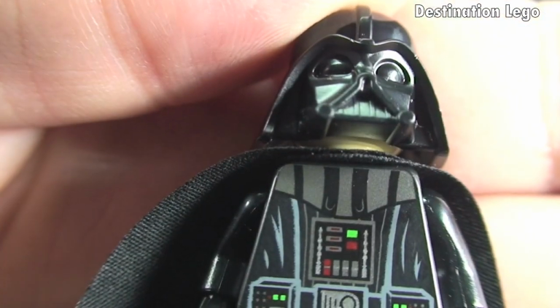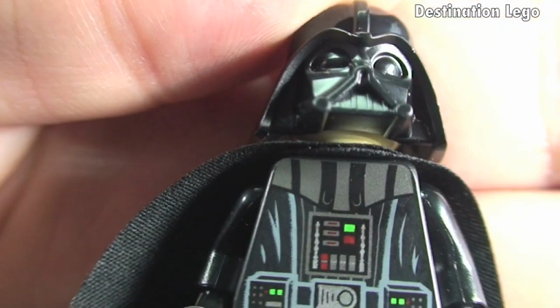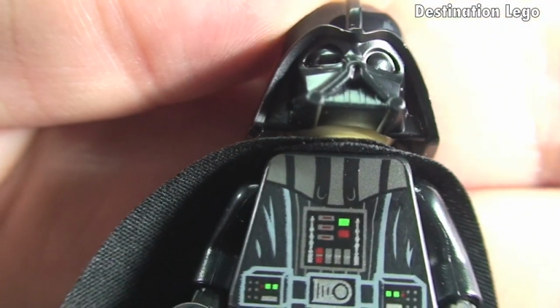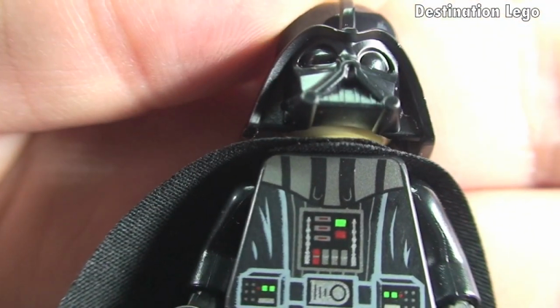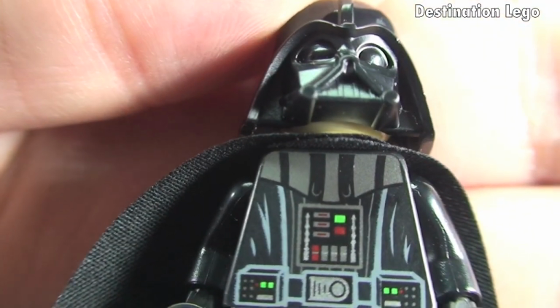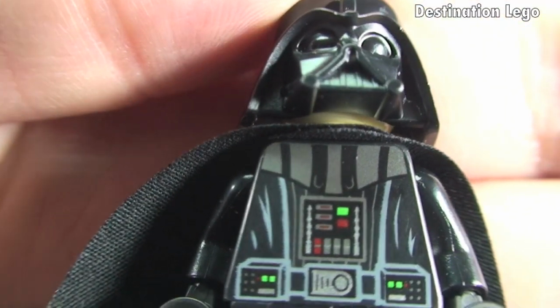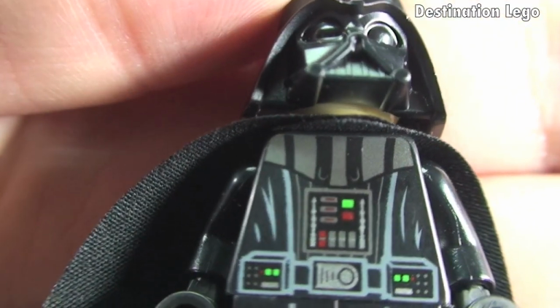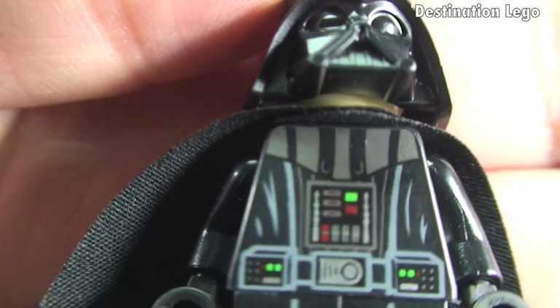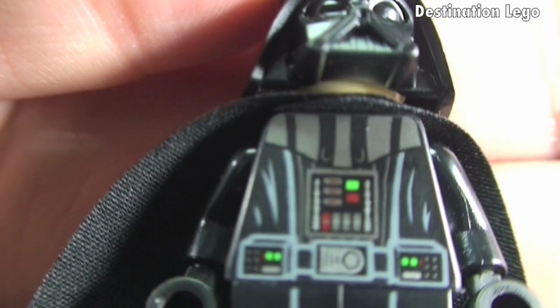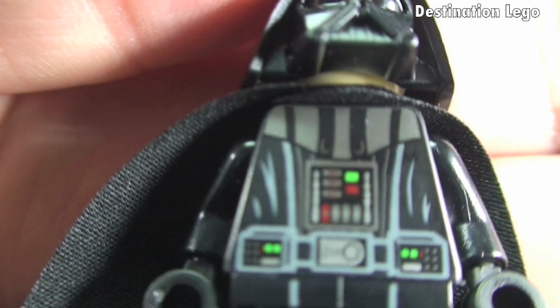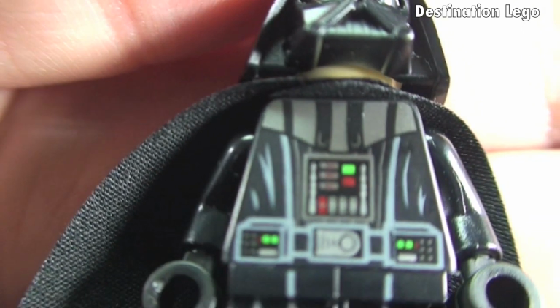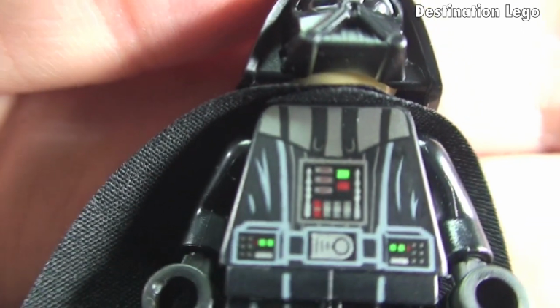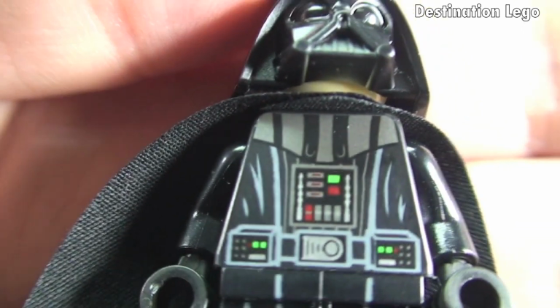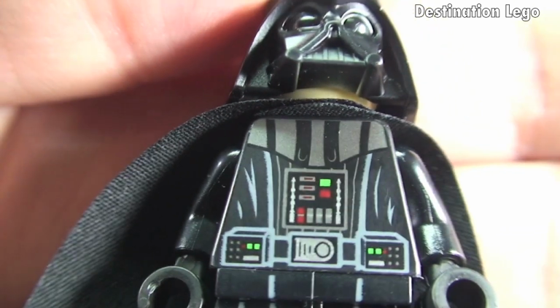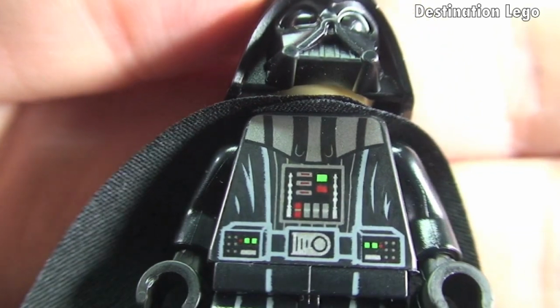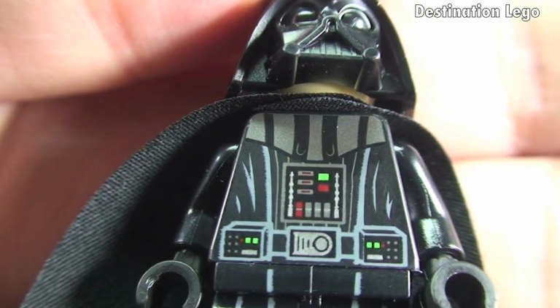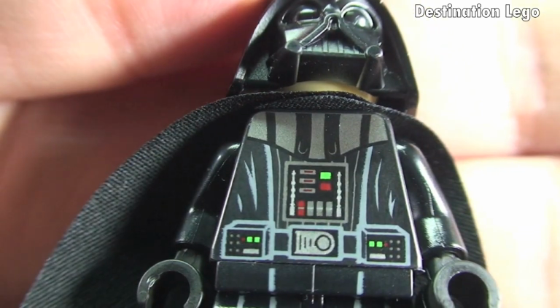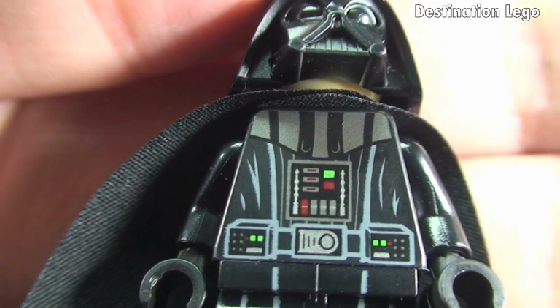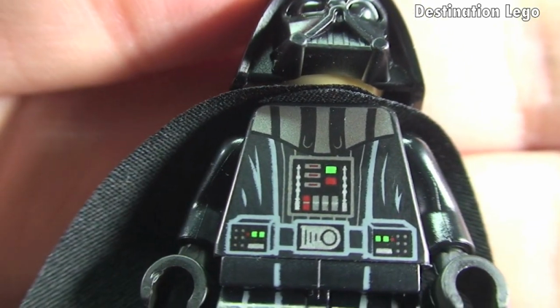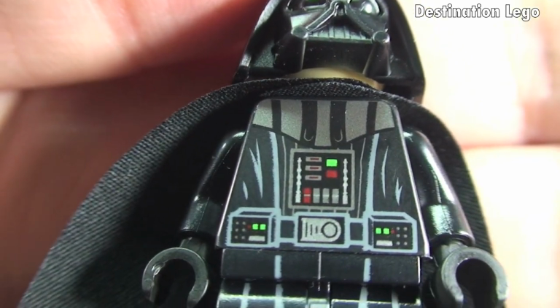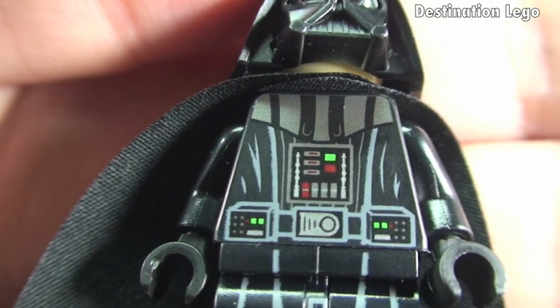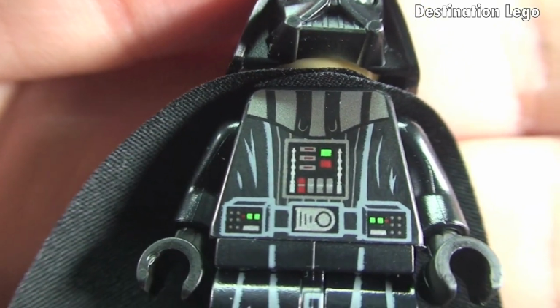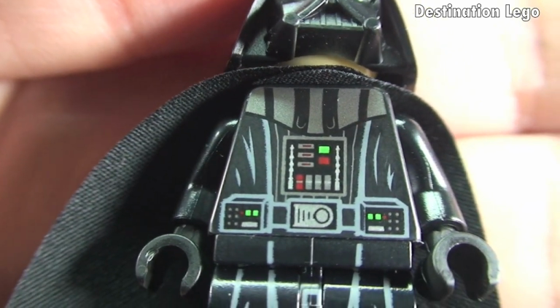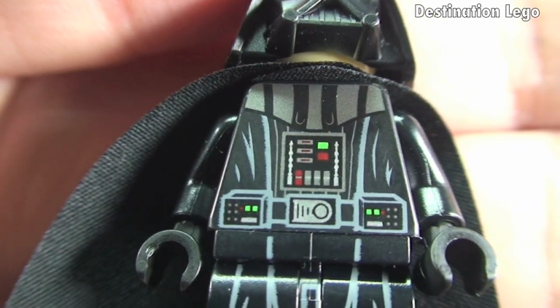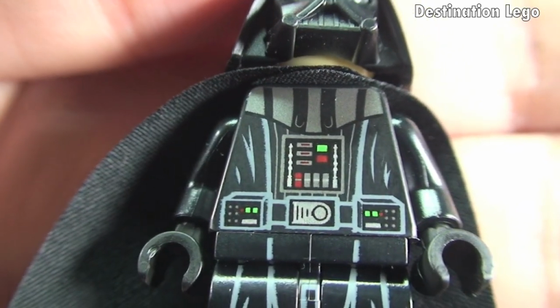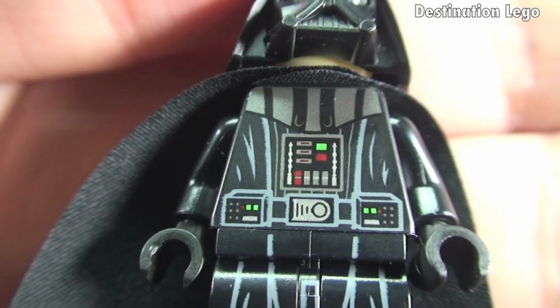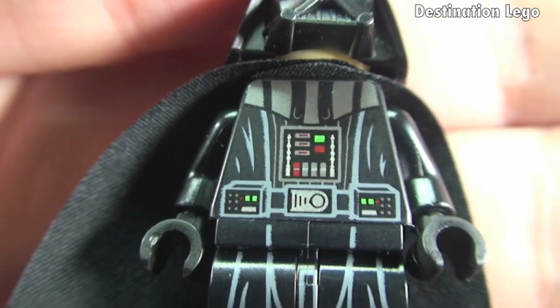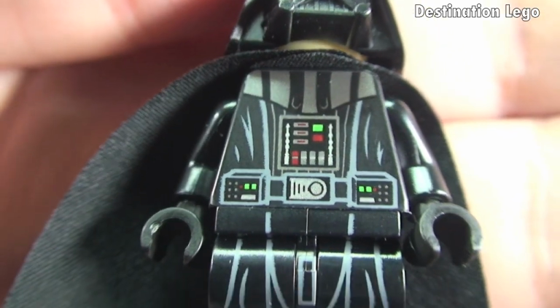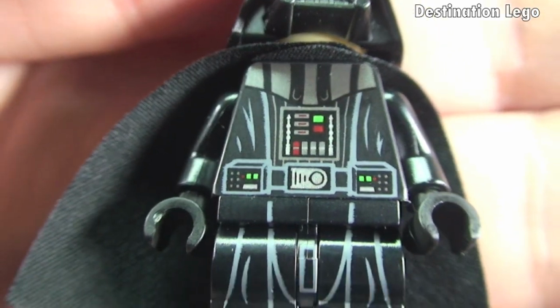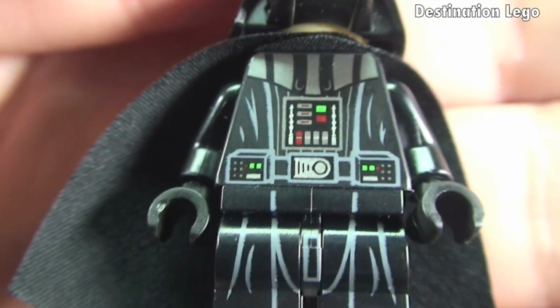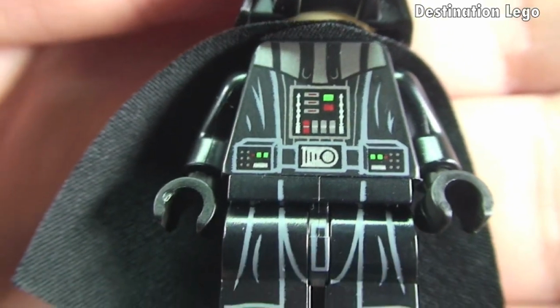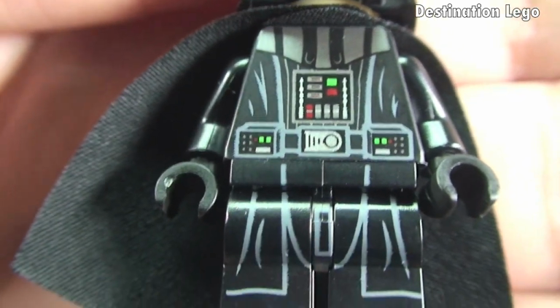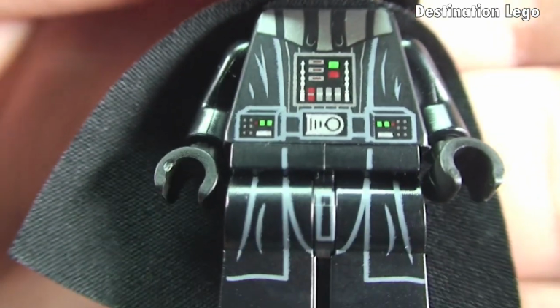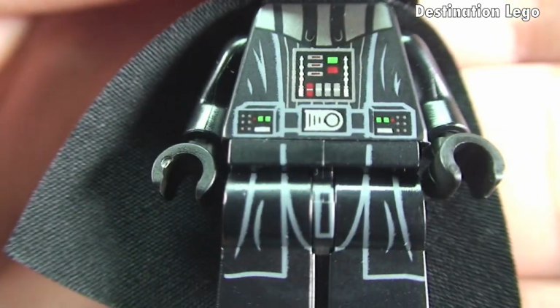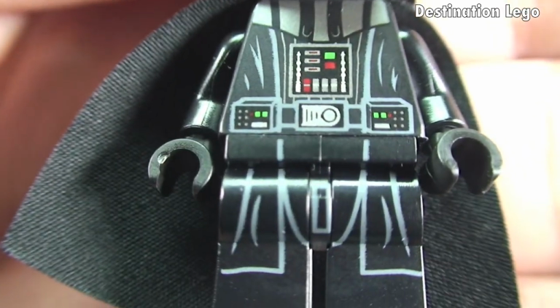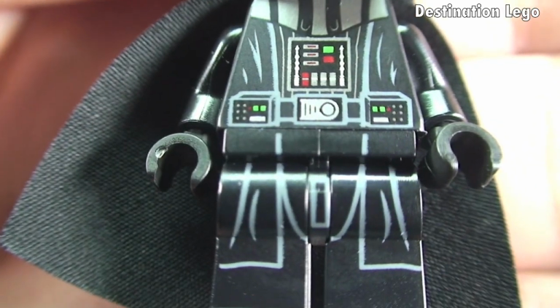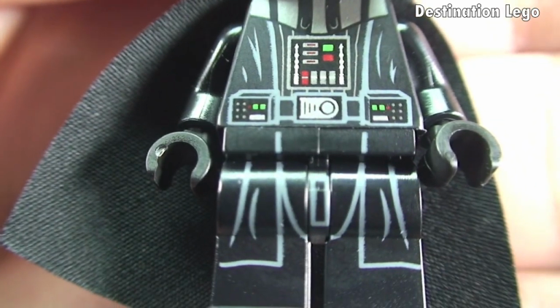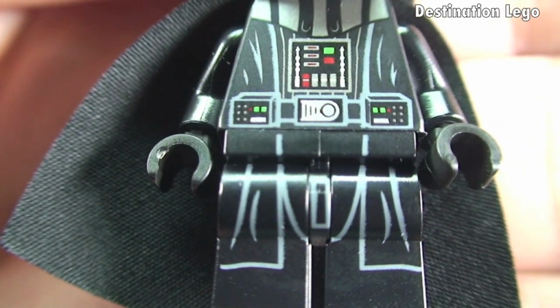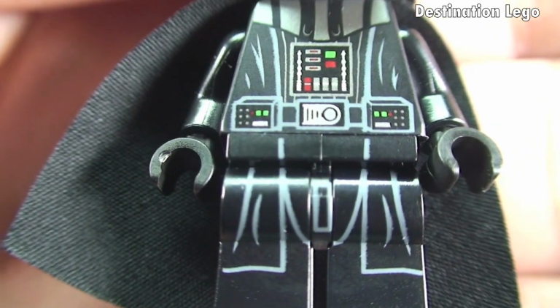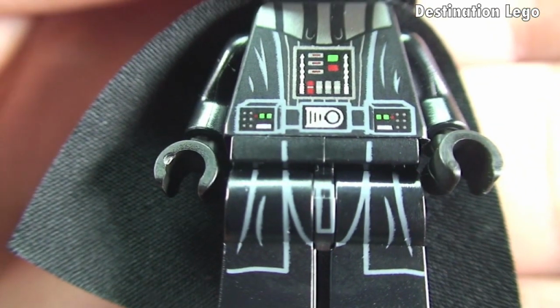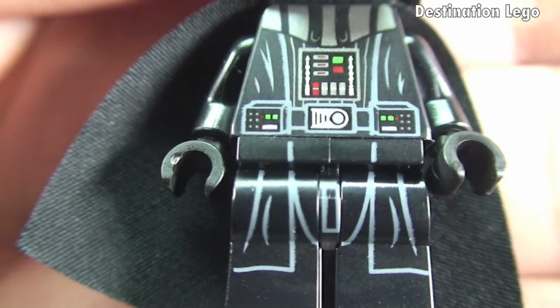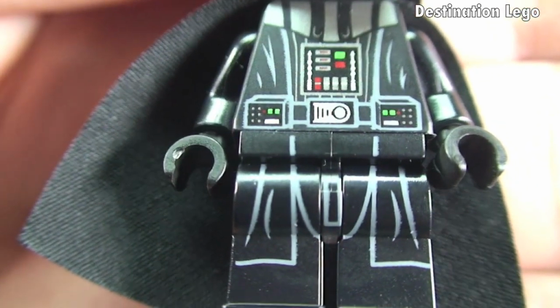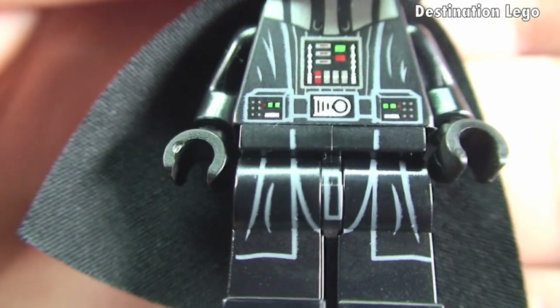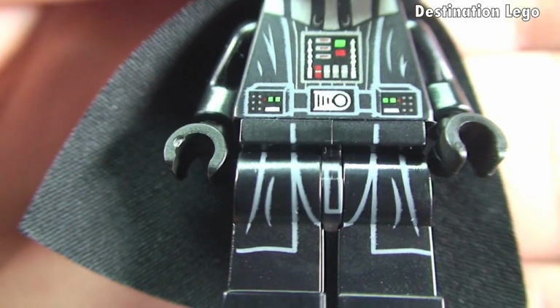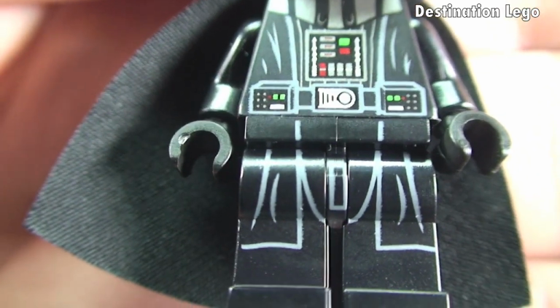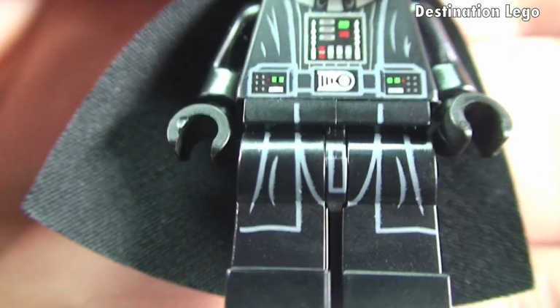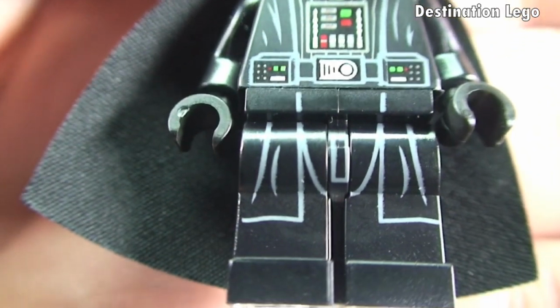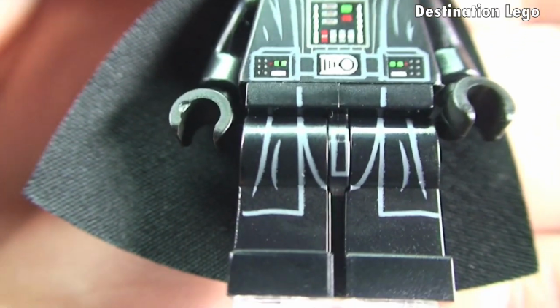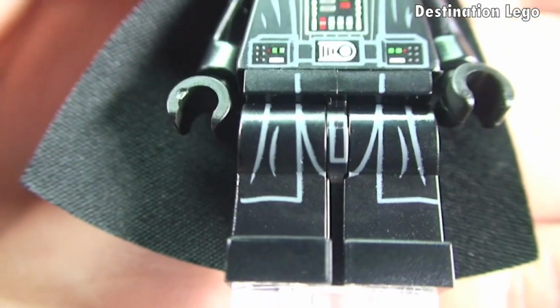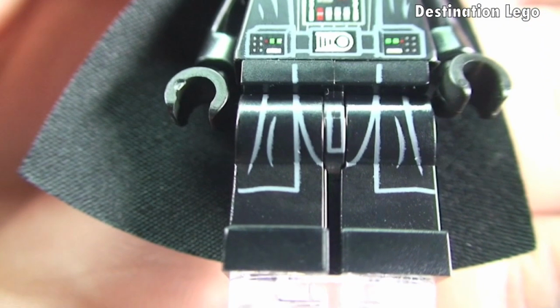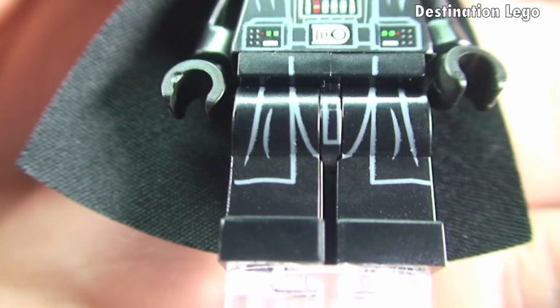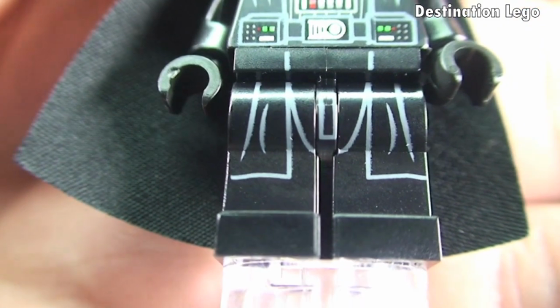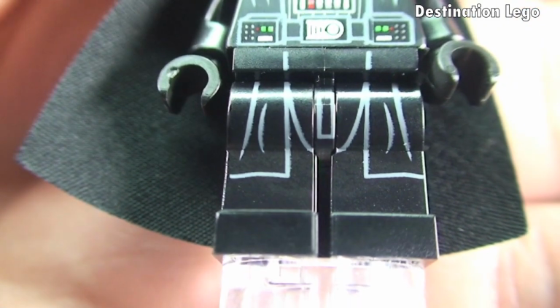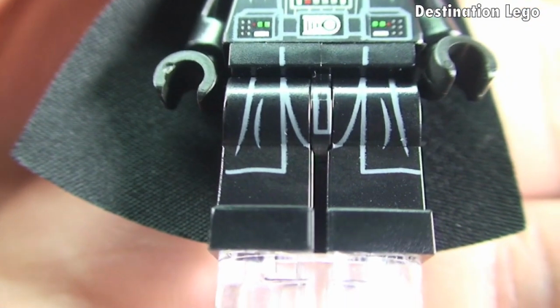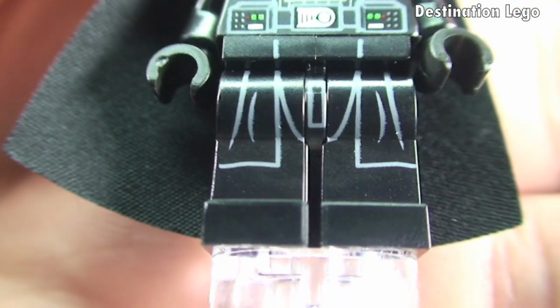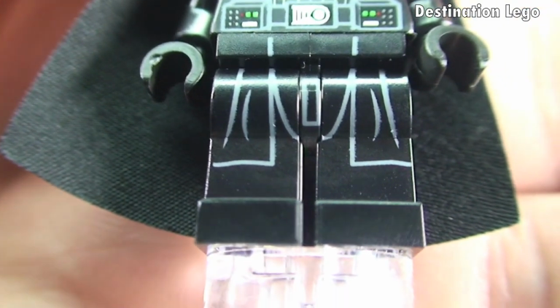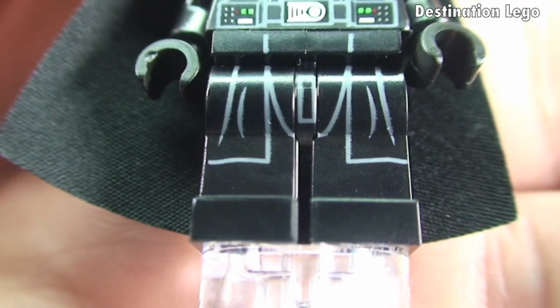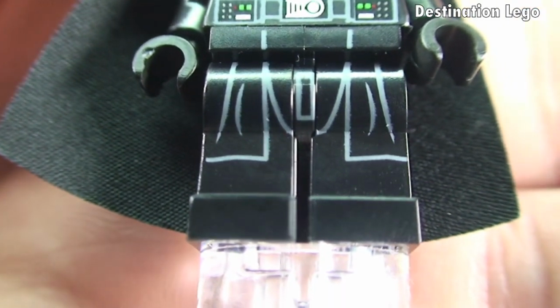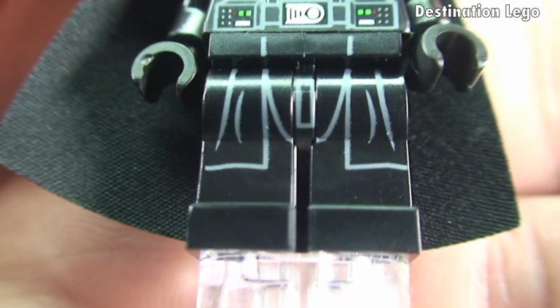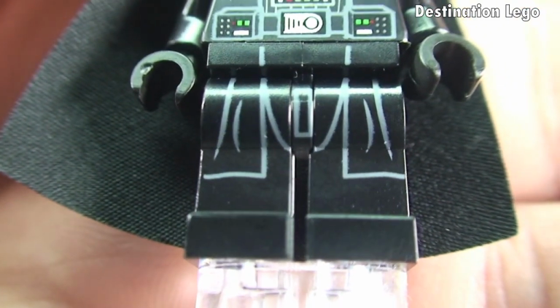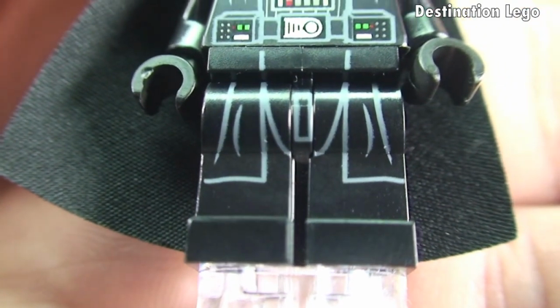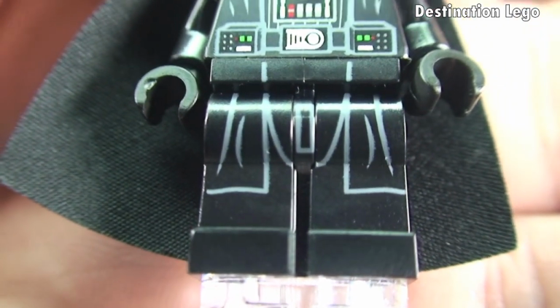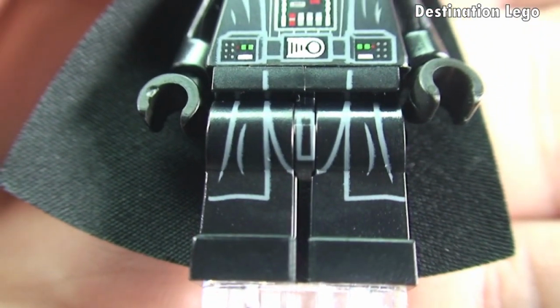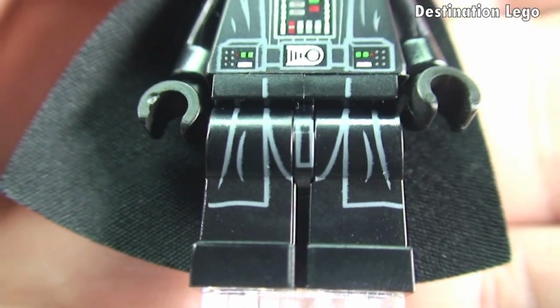Let's have a look at that front torso printing, continuing nicely down into the legs.